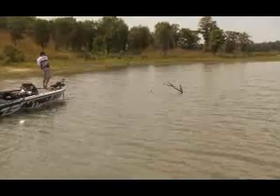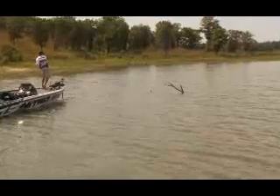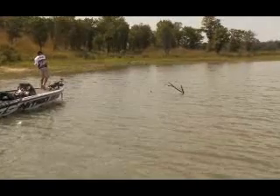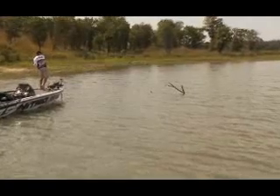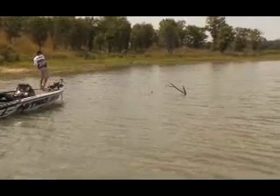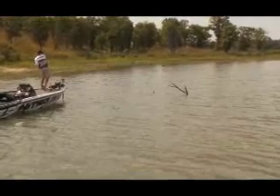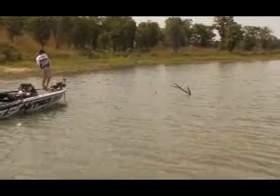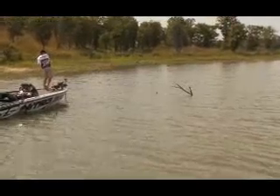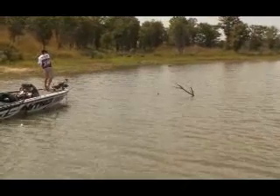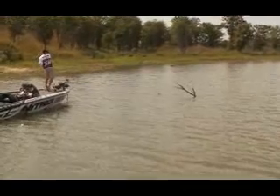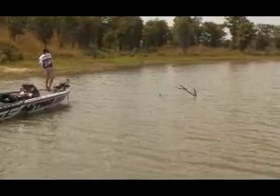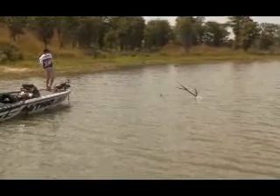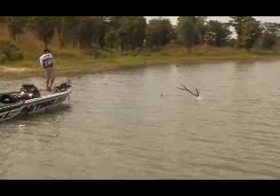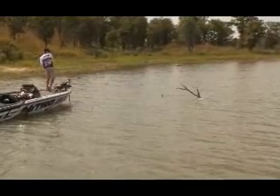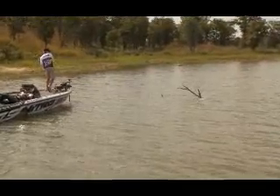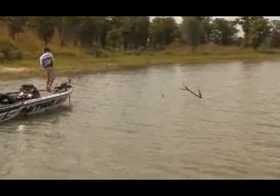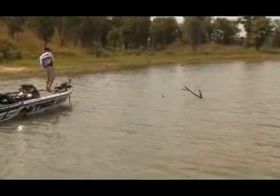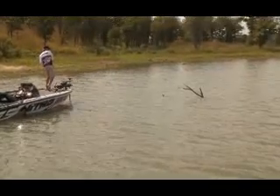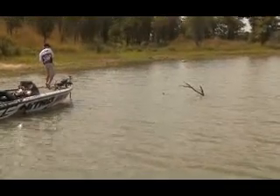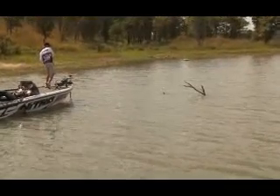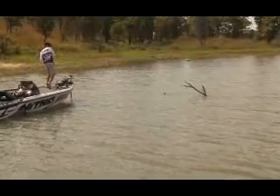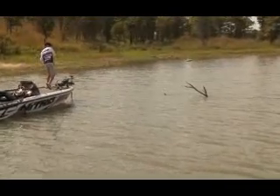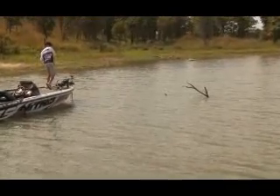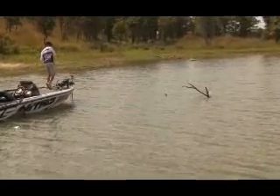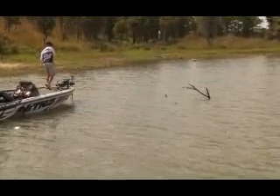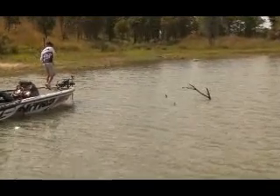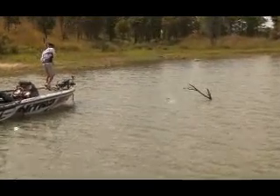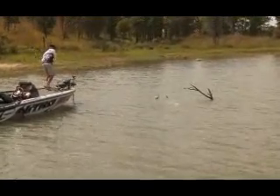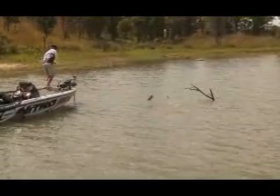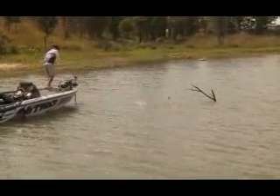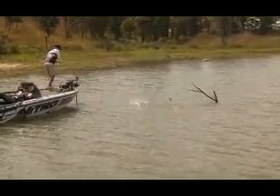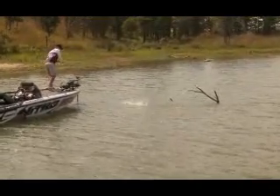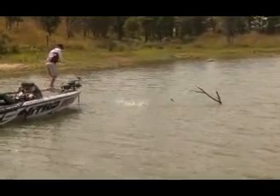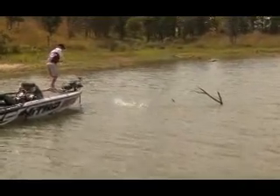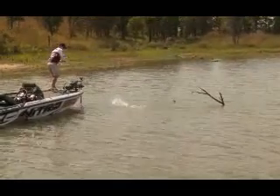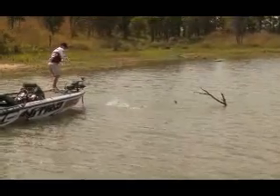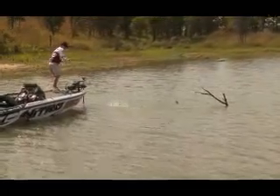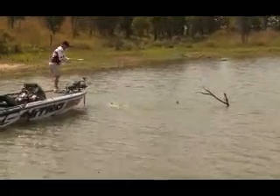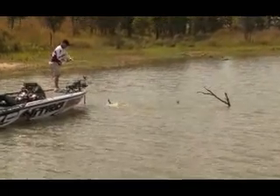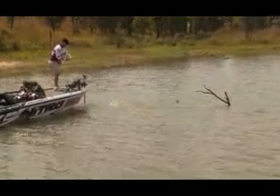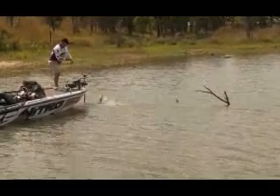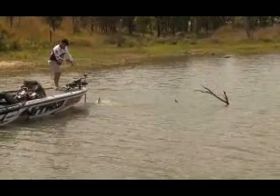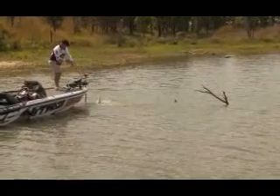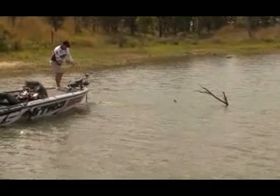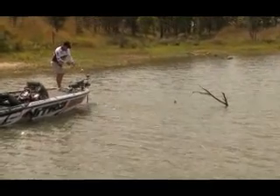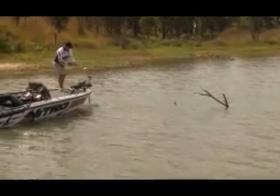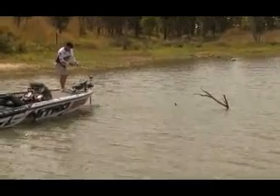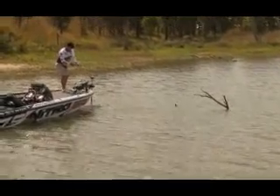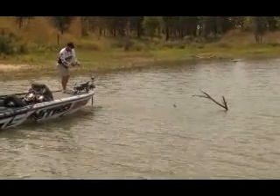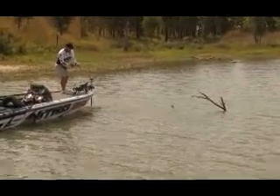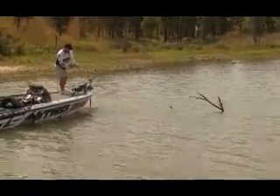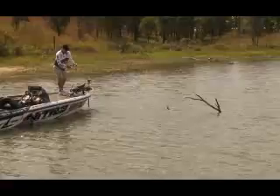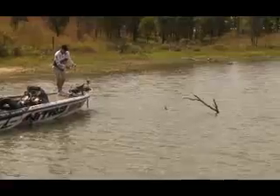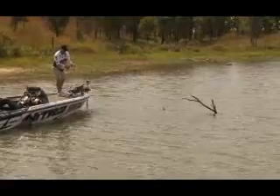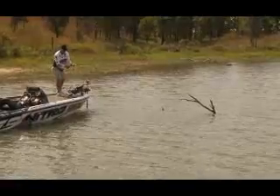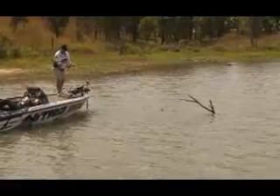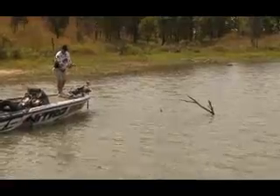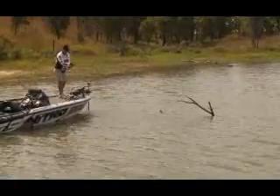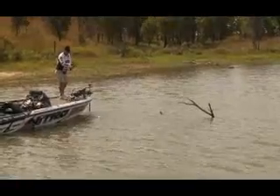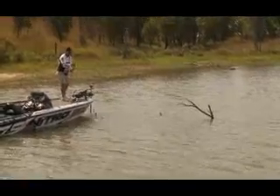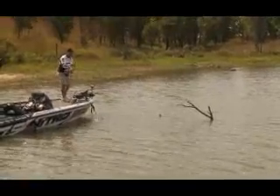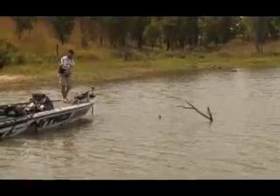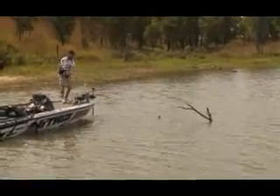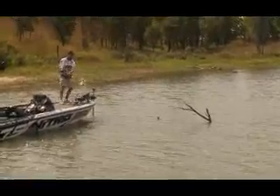The savvy angler knows to learn proper backup techniques before he even turns on his electronics. Take the time to learn about your electronics so you'll understand how technology can help put more fish in your live well.